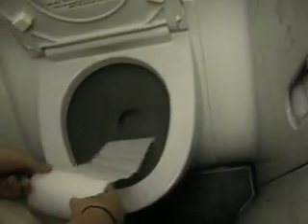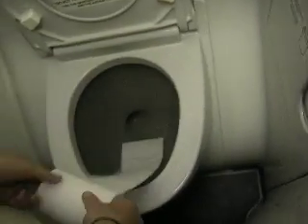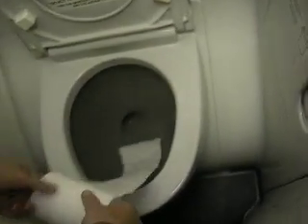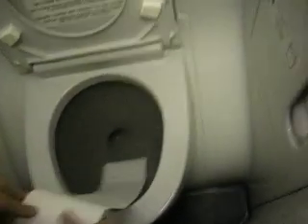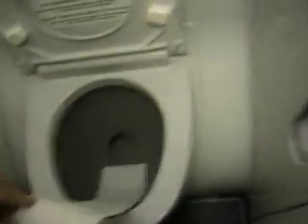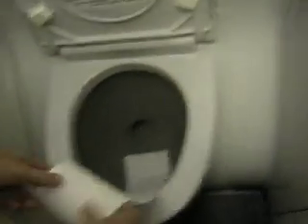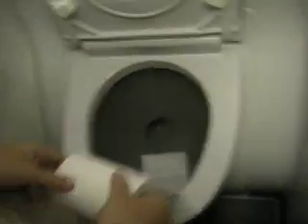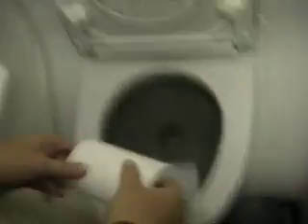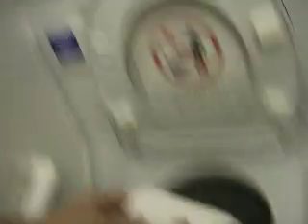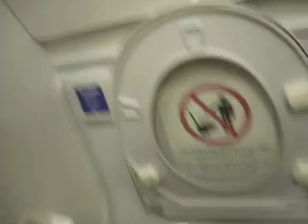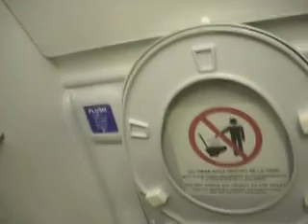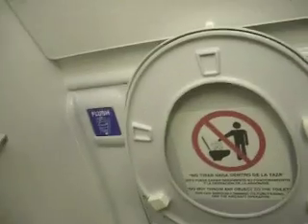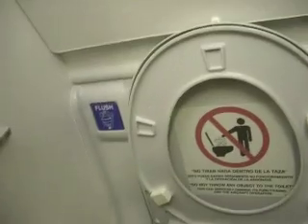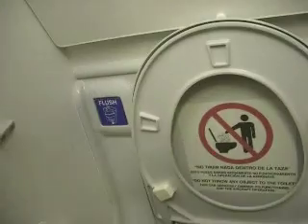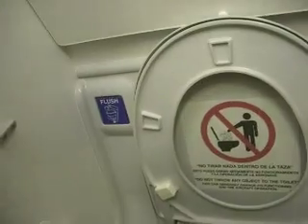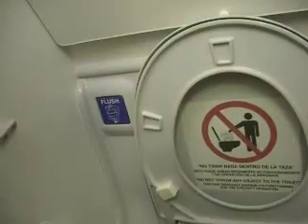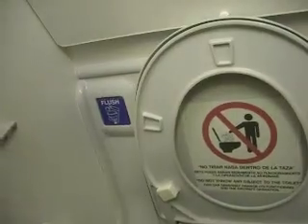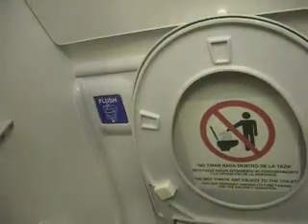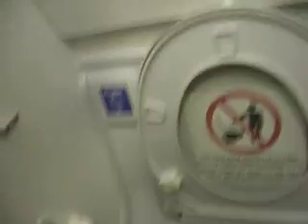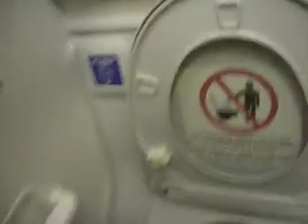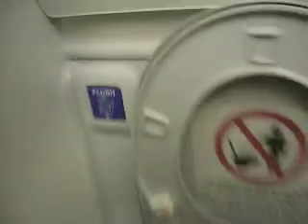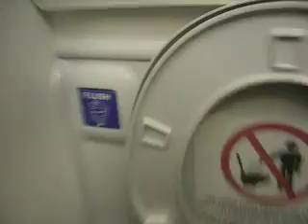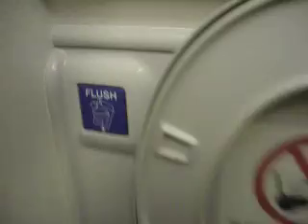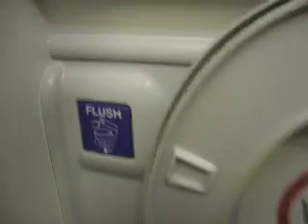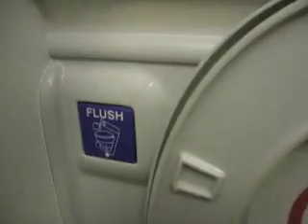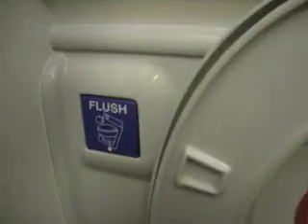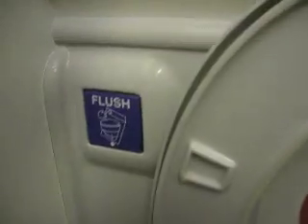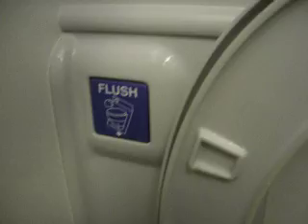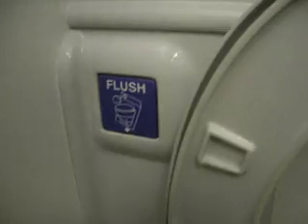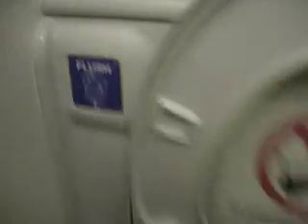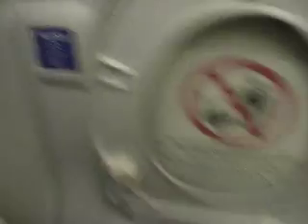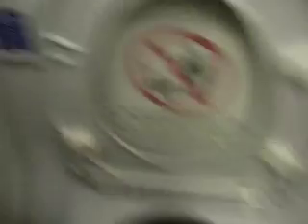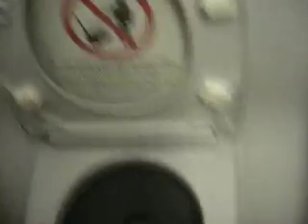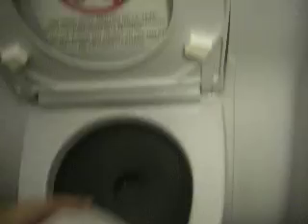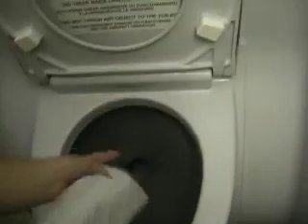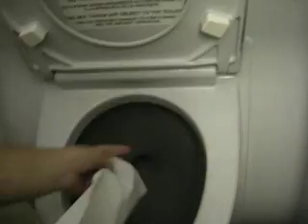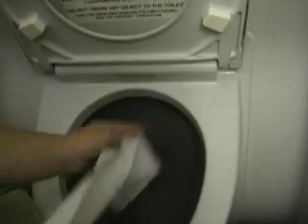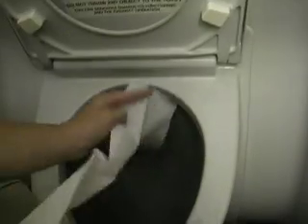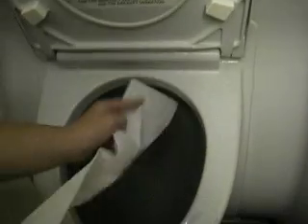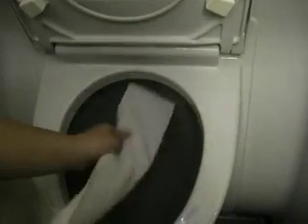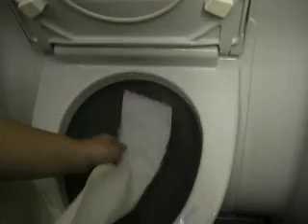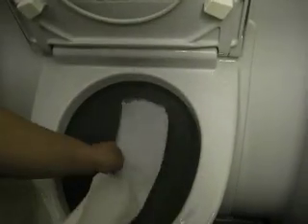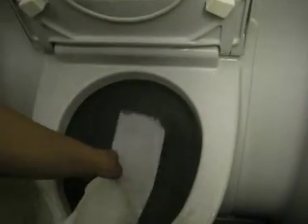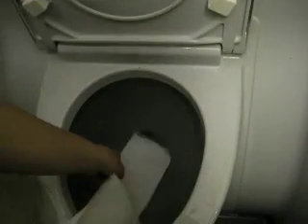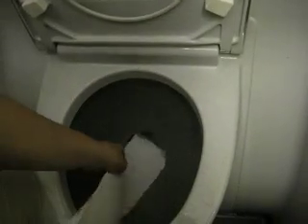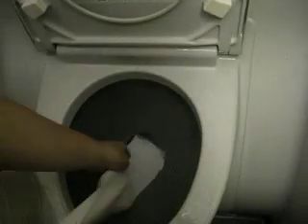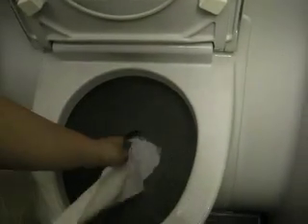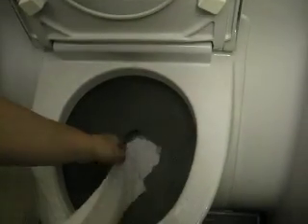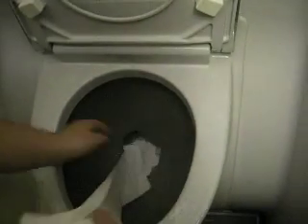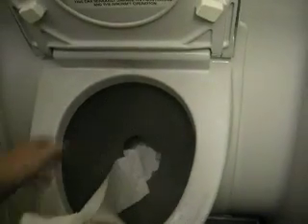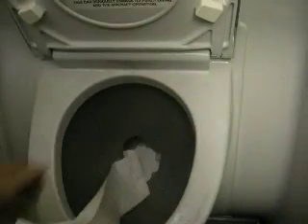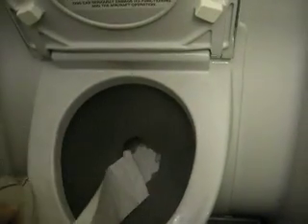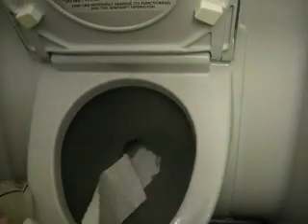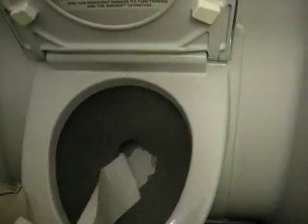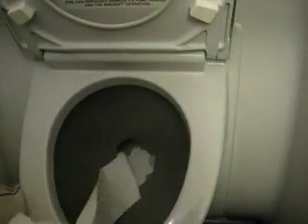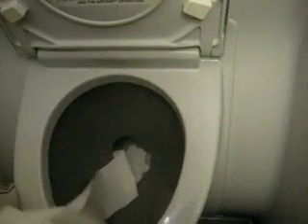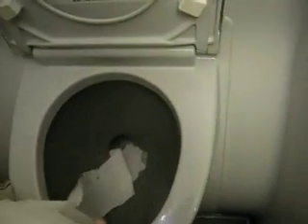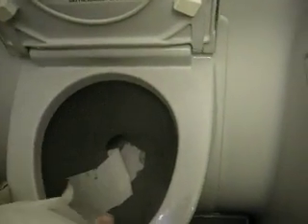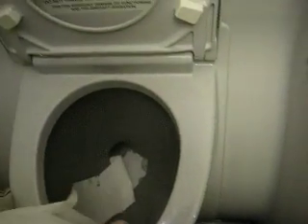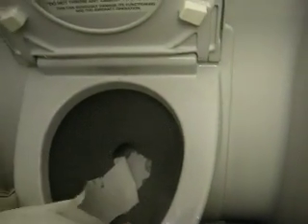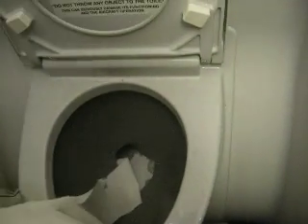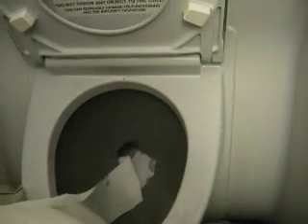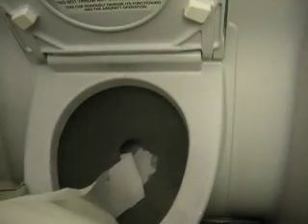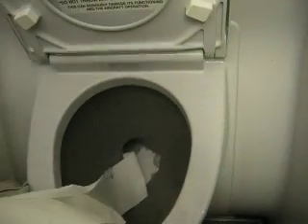So we stick it in here and we're going to push flush. It's a flush. Okay, ready? Hold on. Is that good? Yeah. It's a toilet? Yeah.